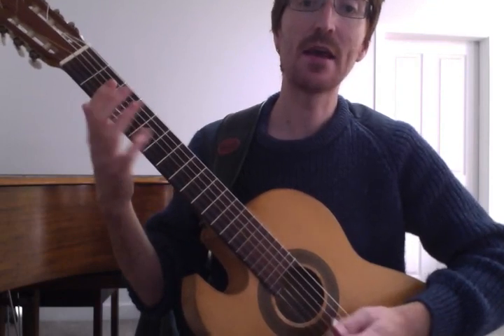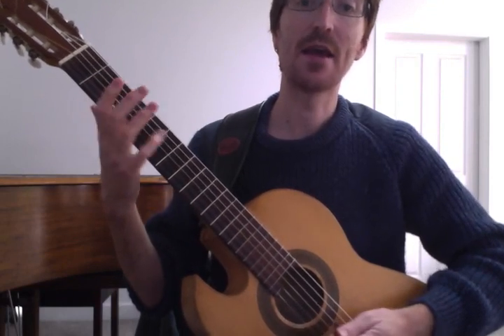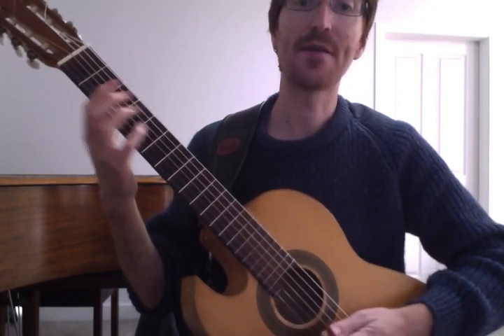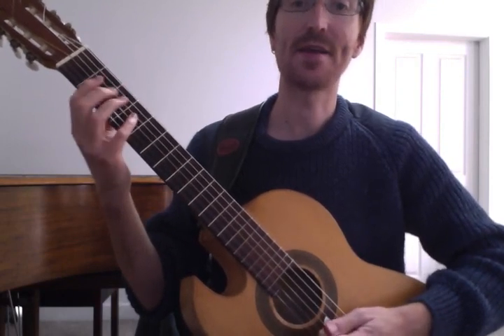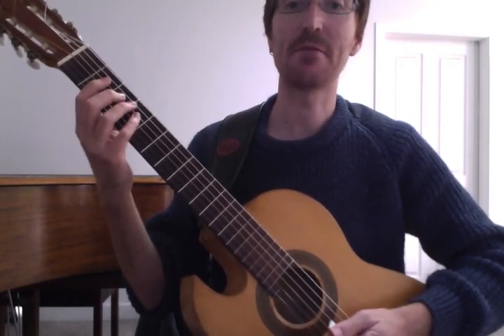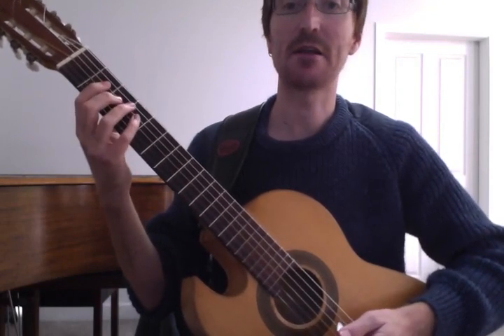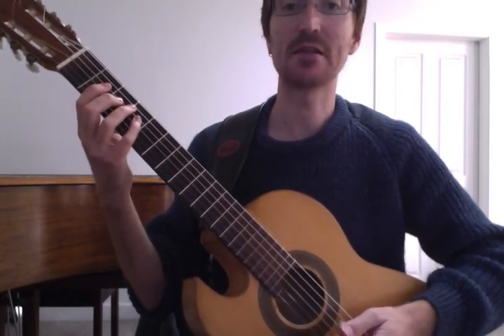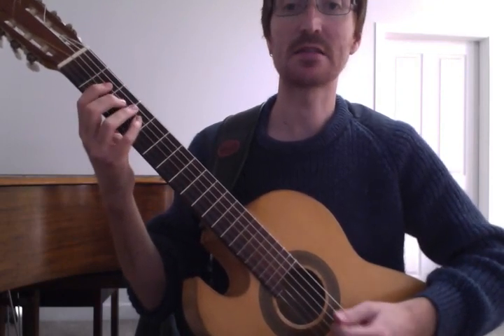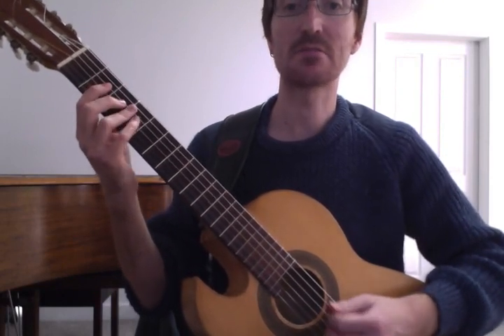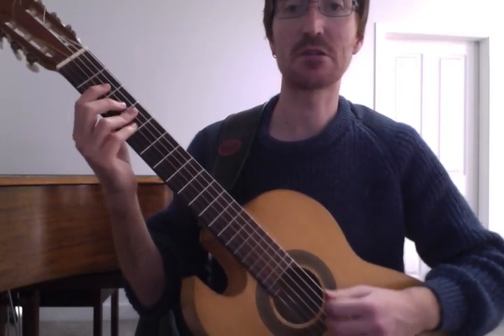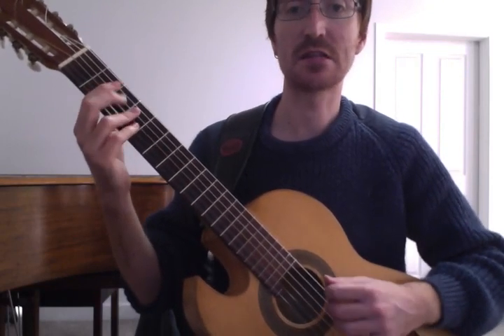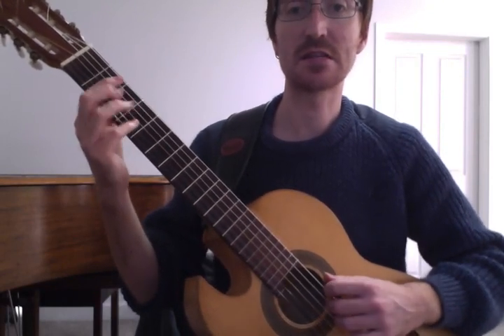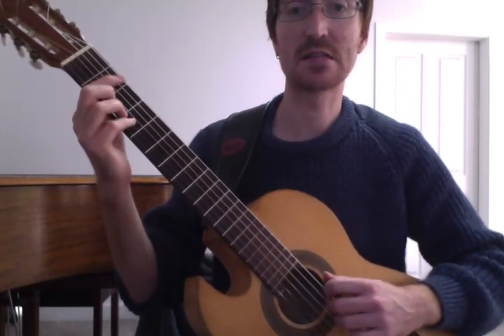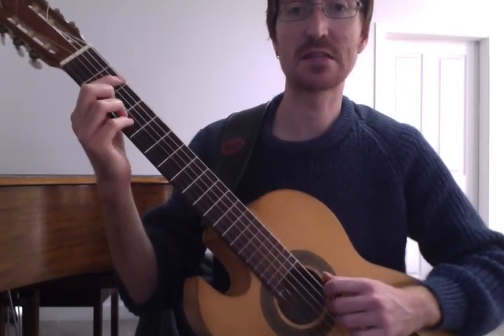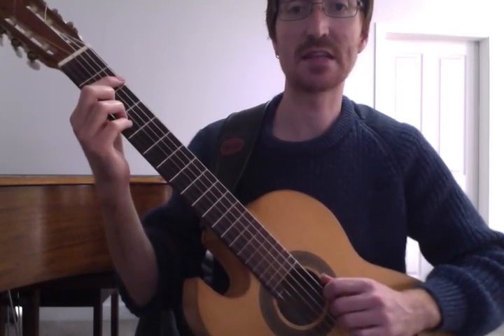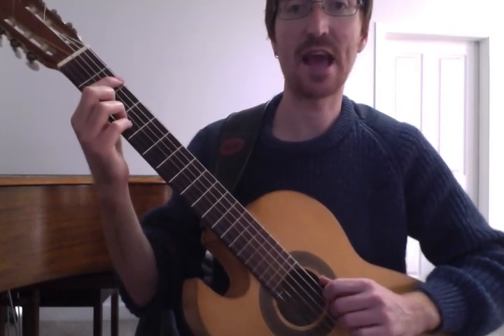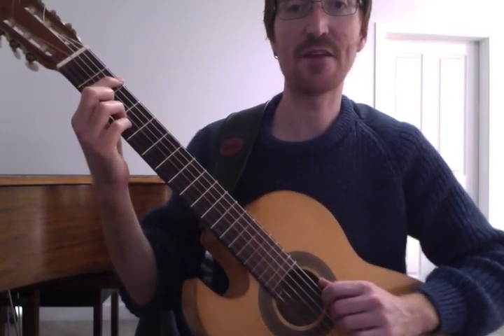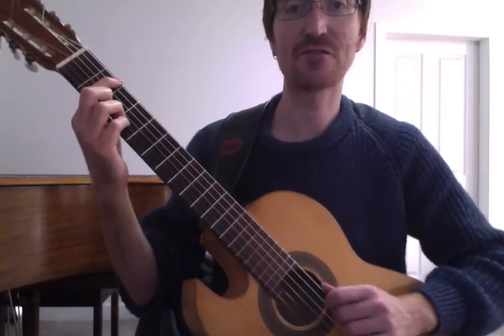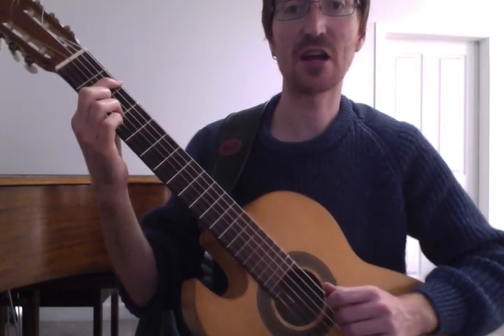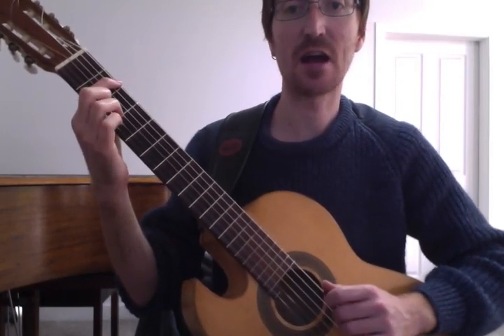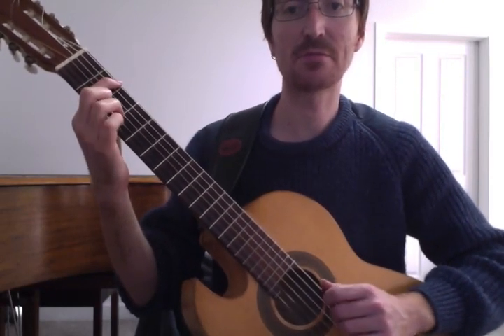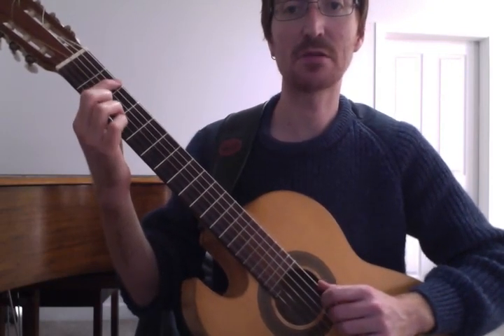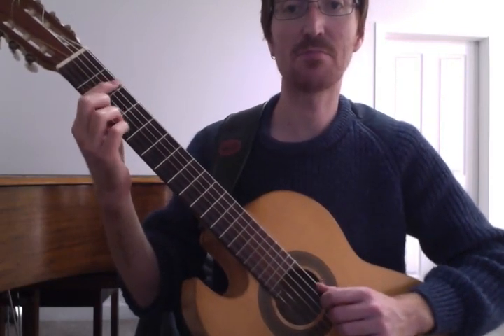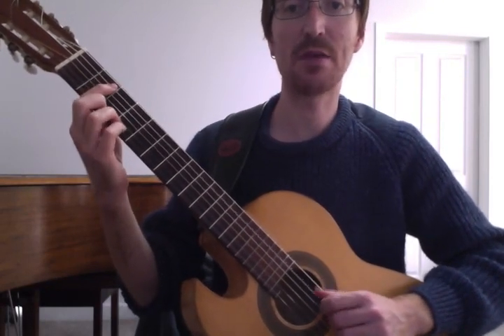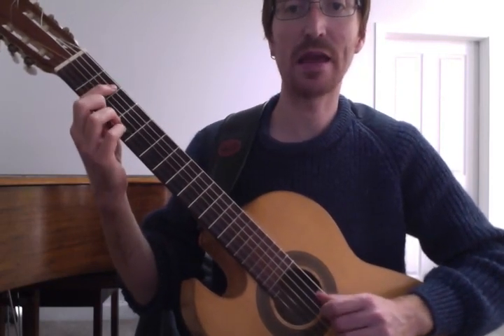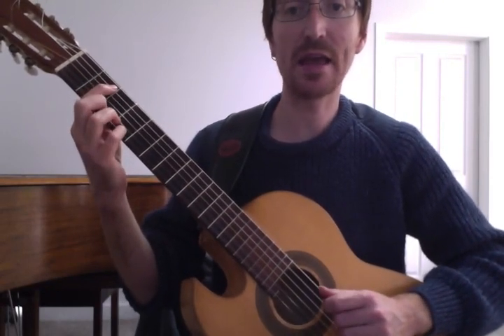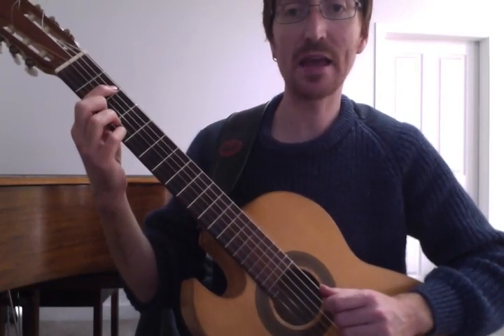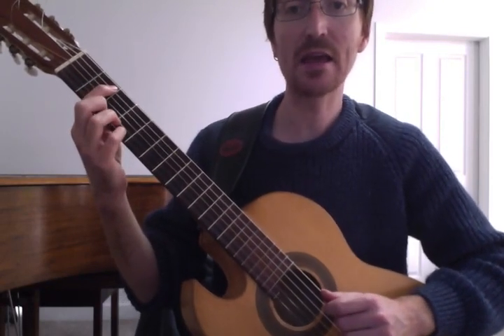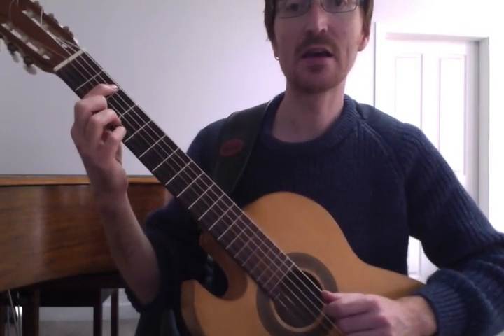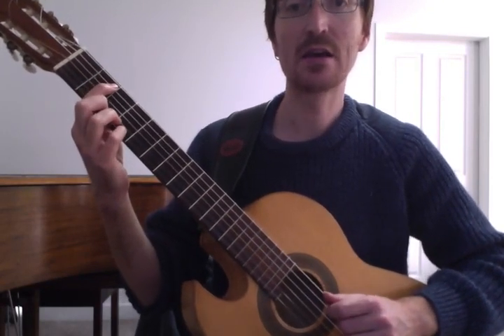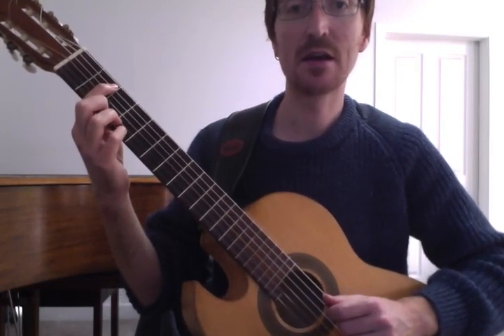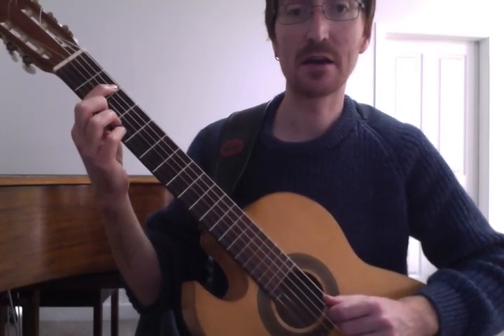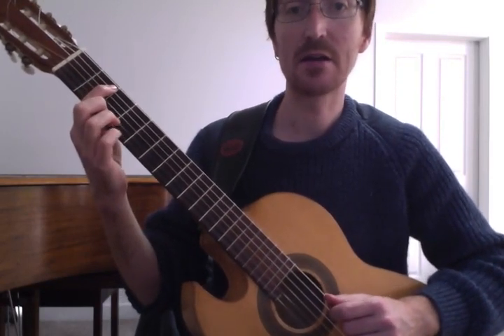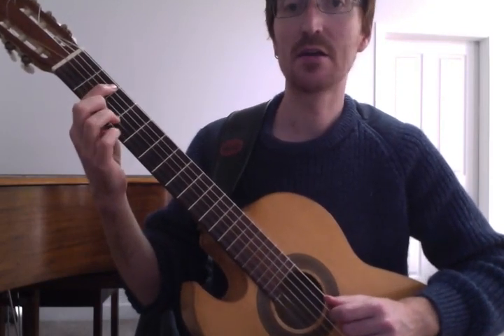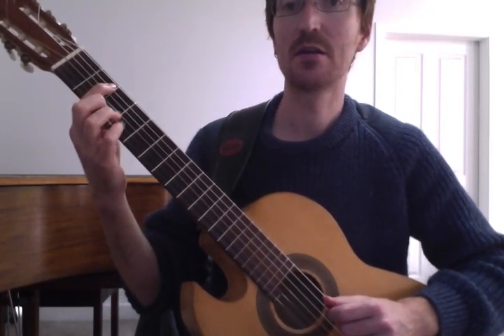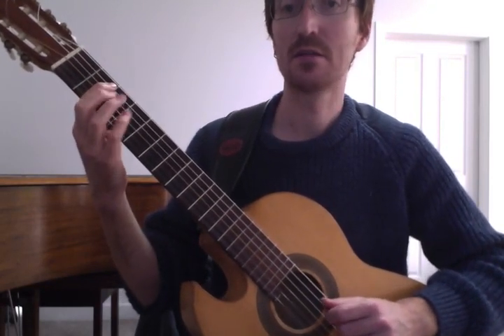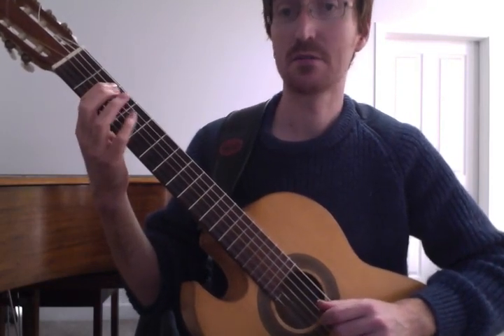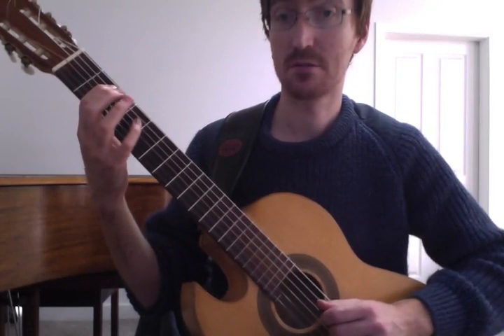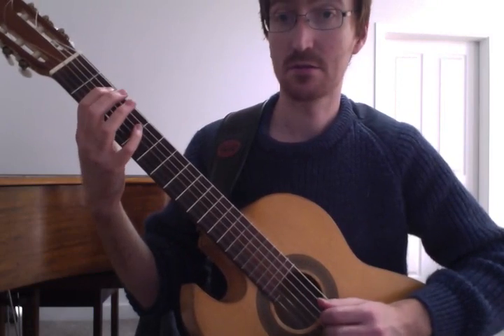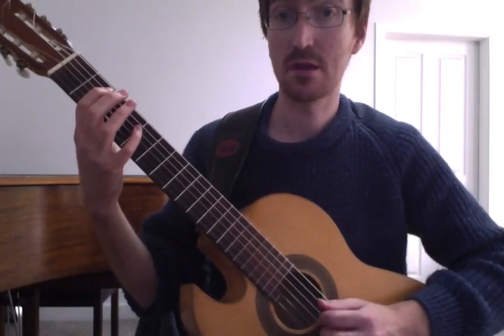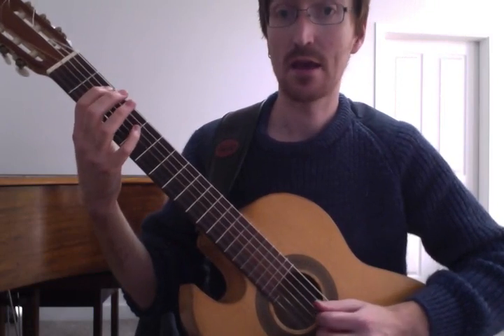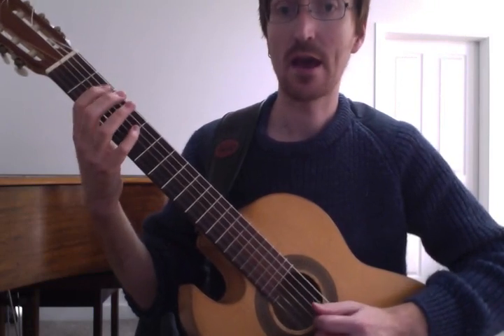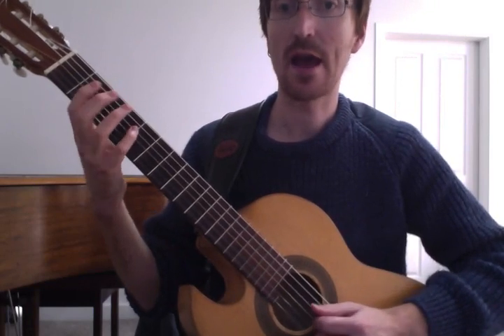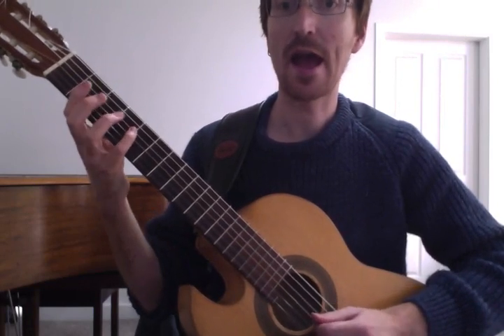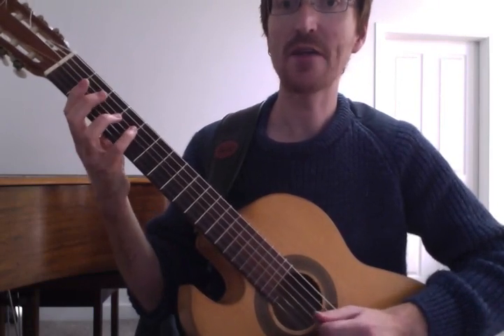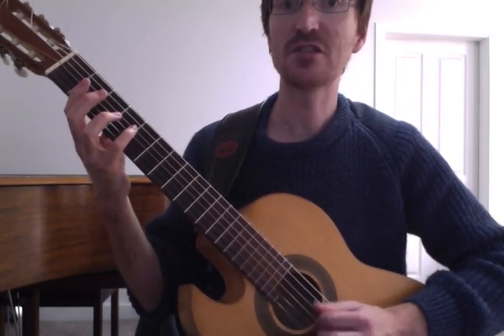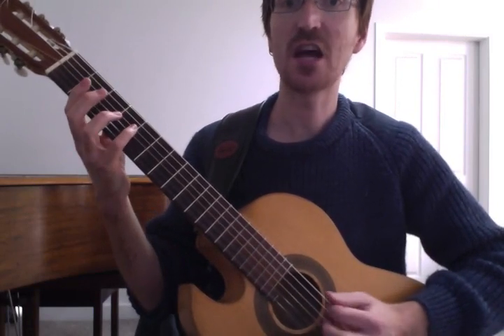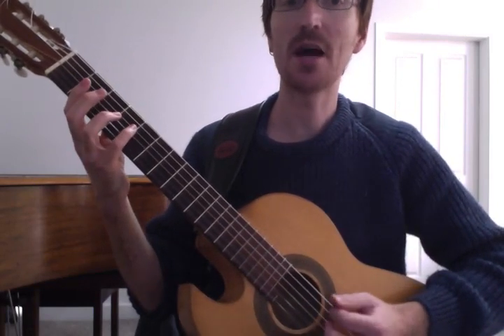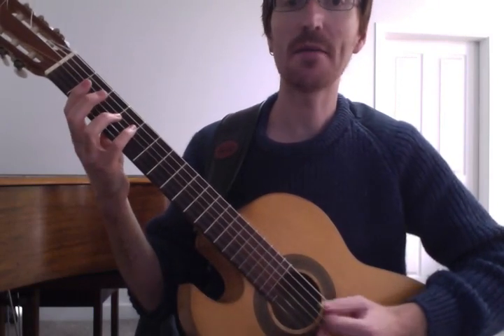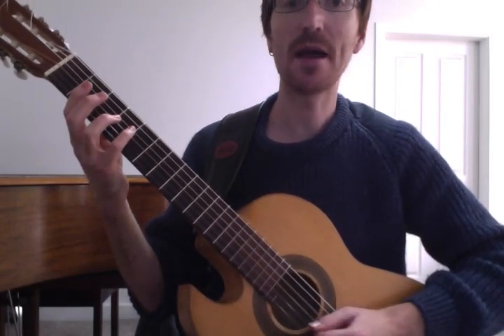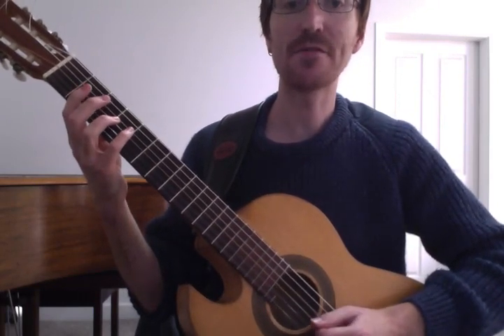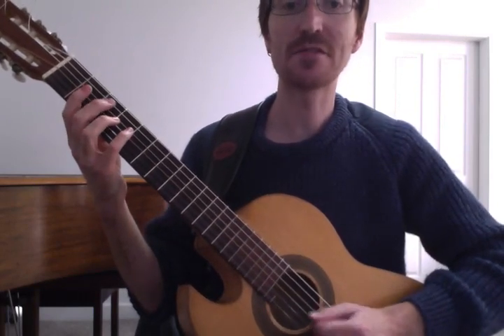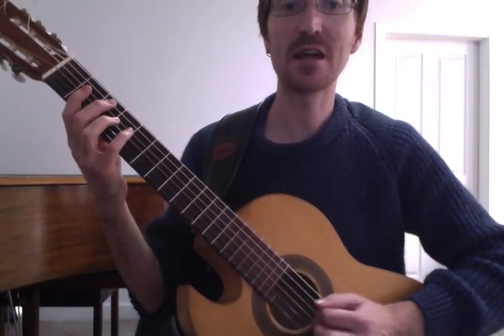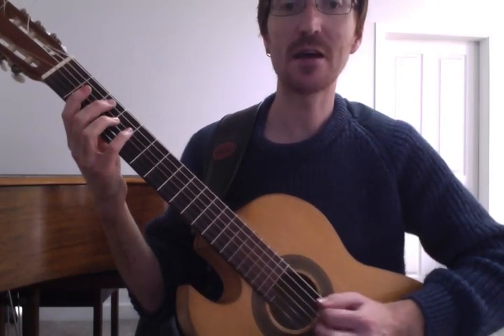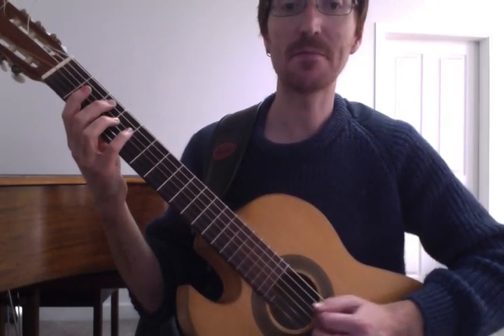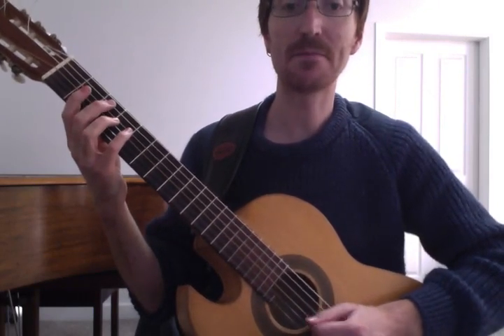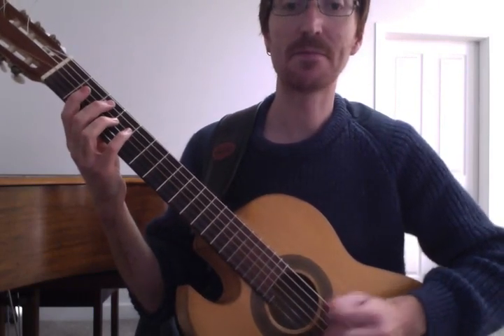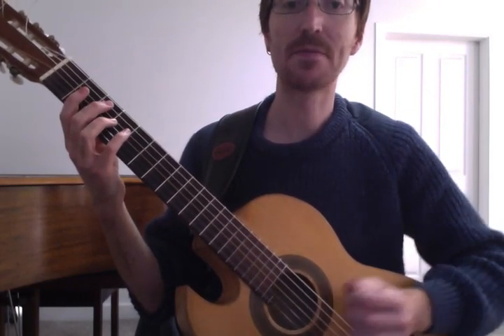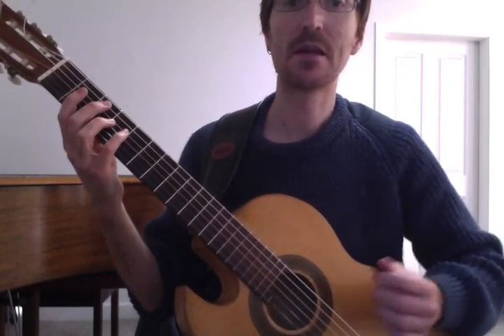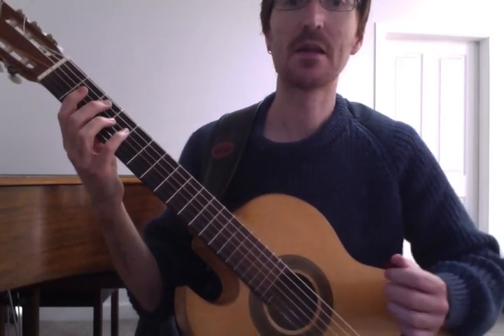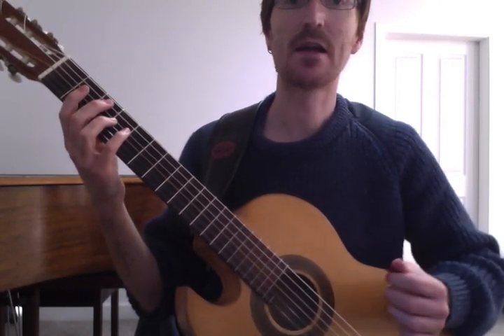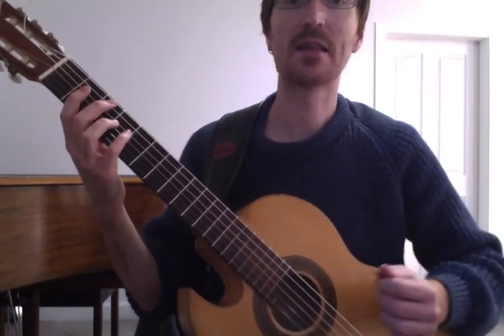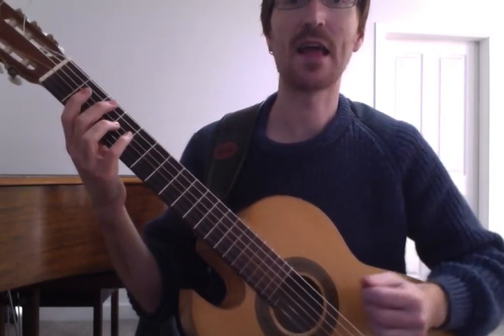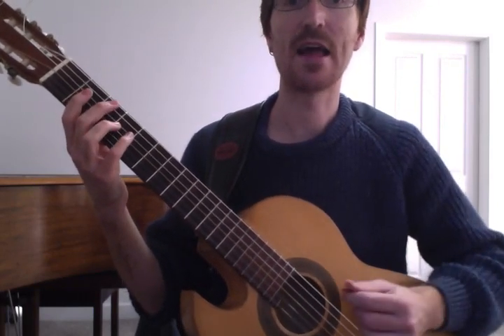If anyone else is watching, this is an F sharp to B. F sharp, F sharp, like that.